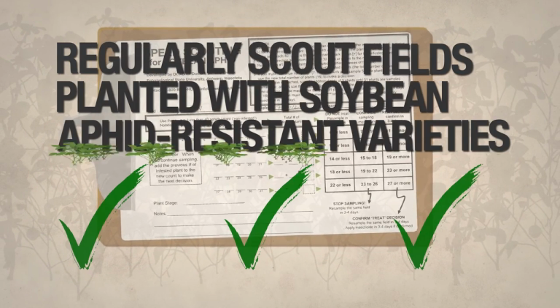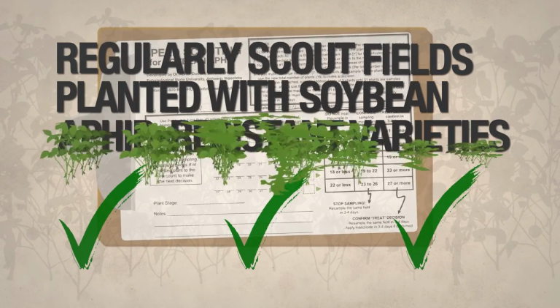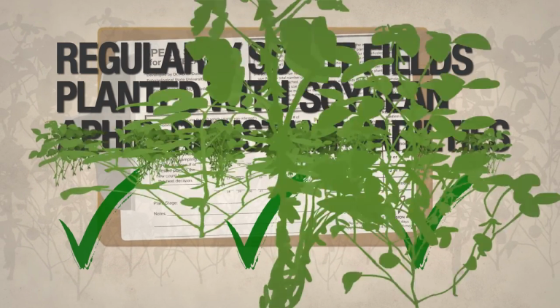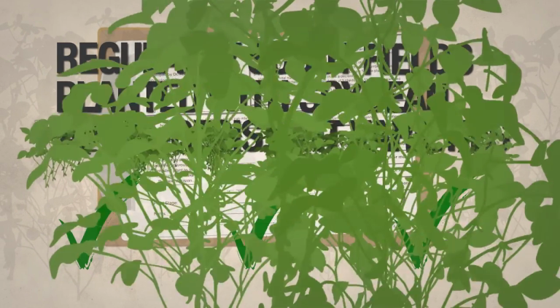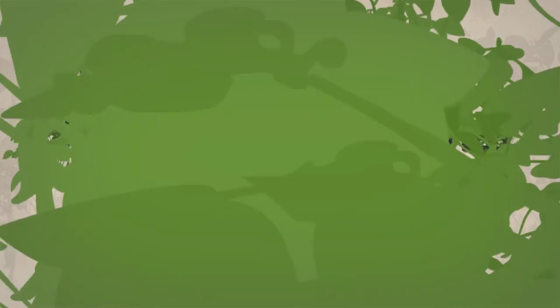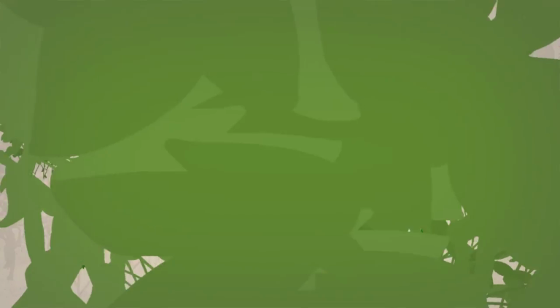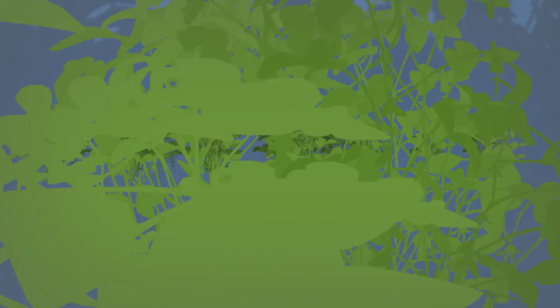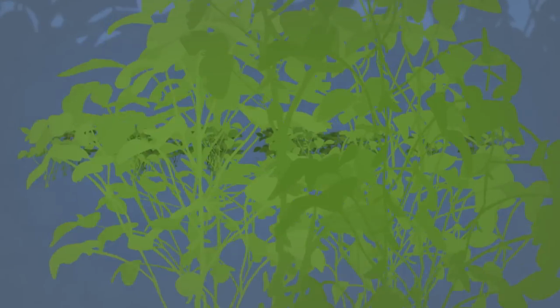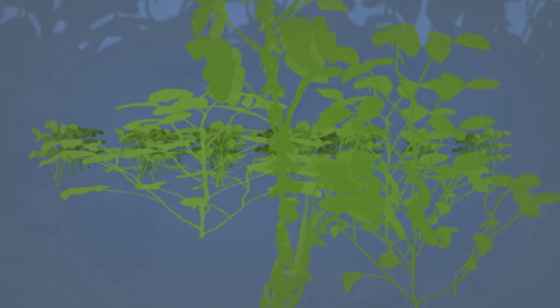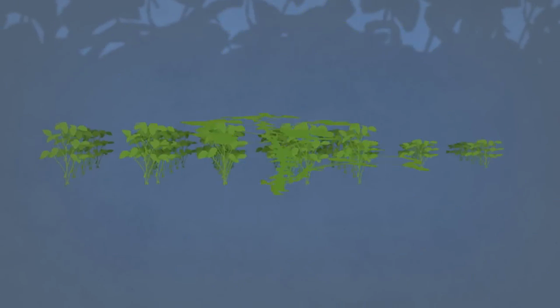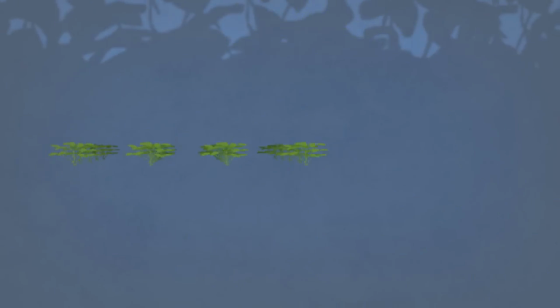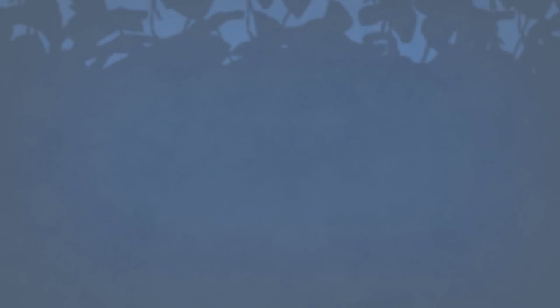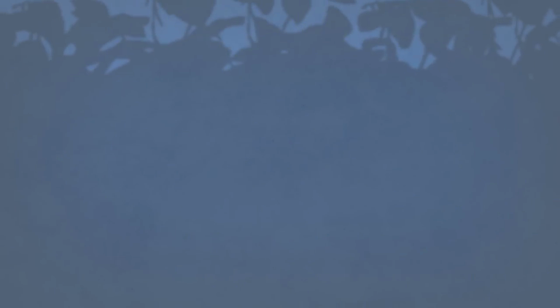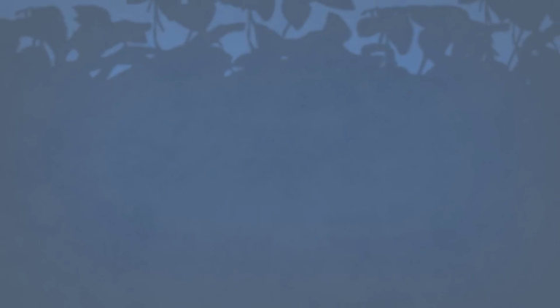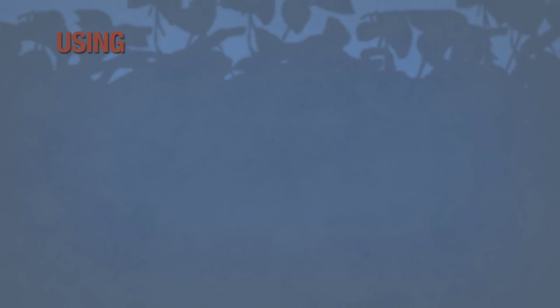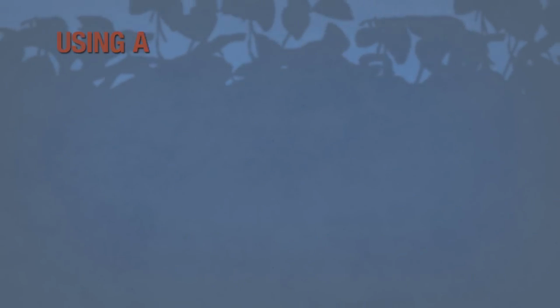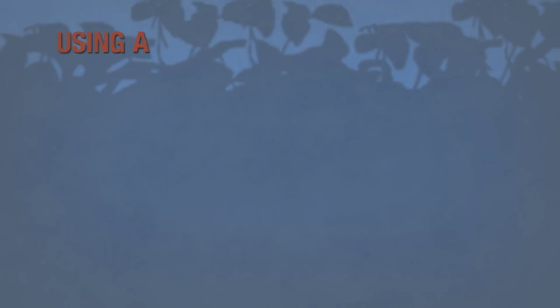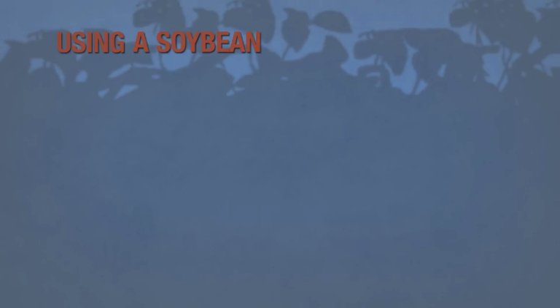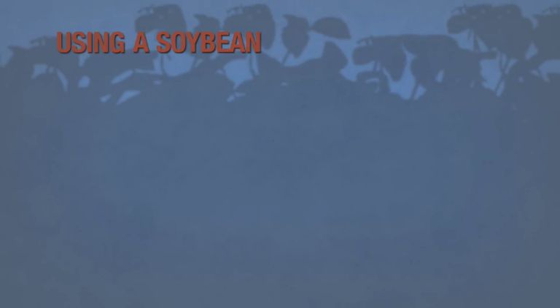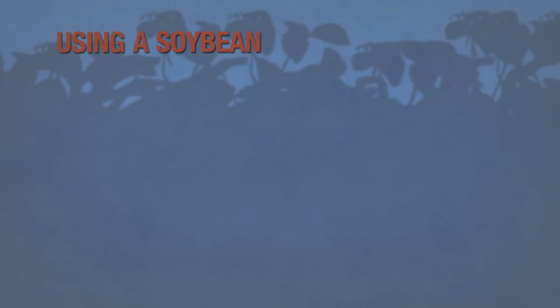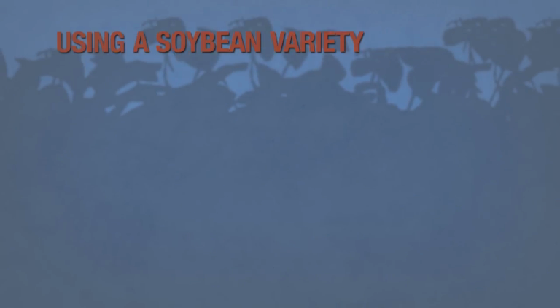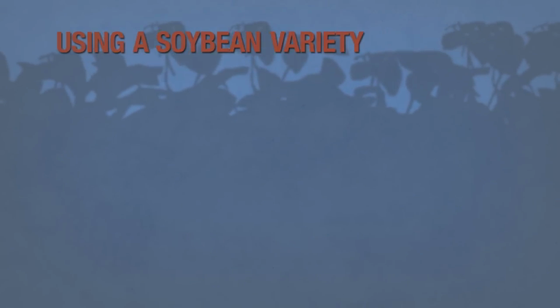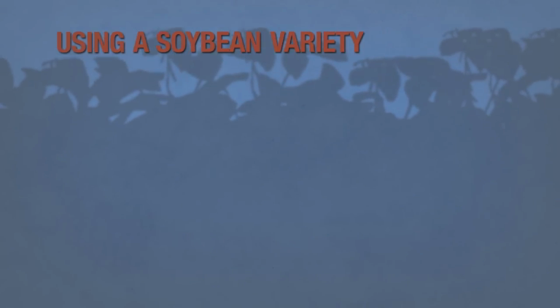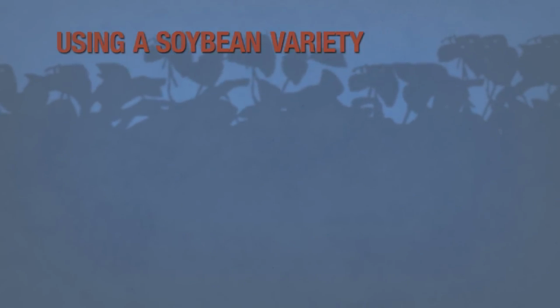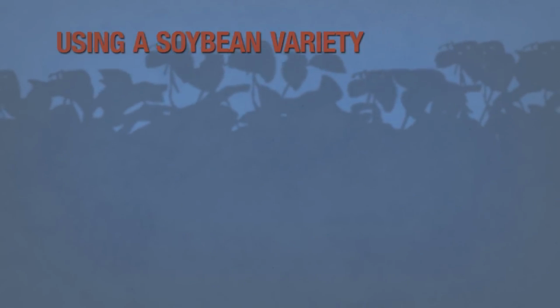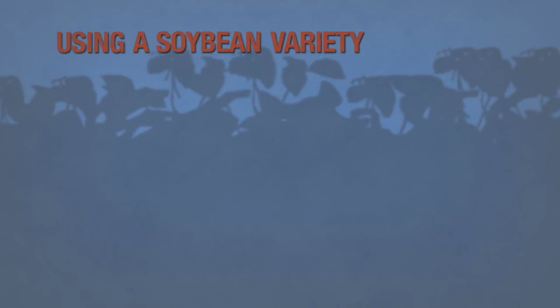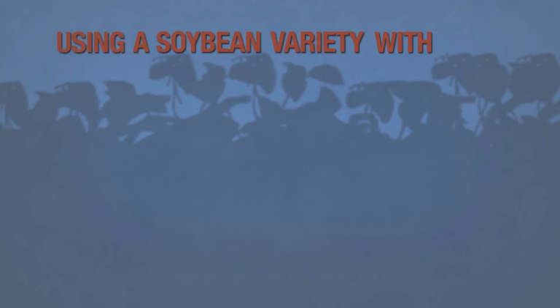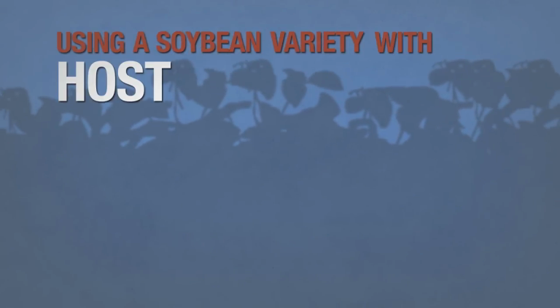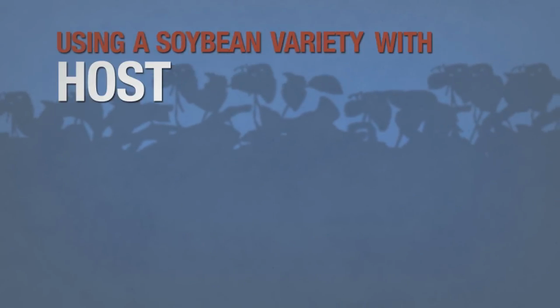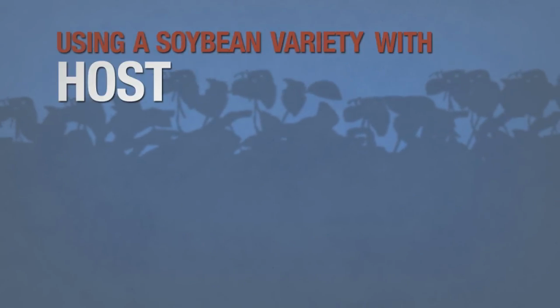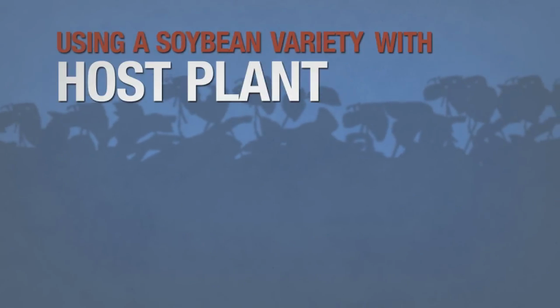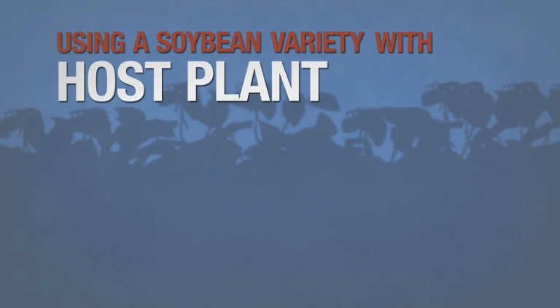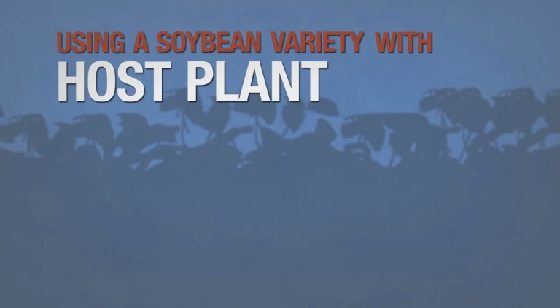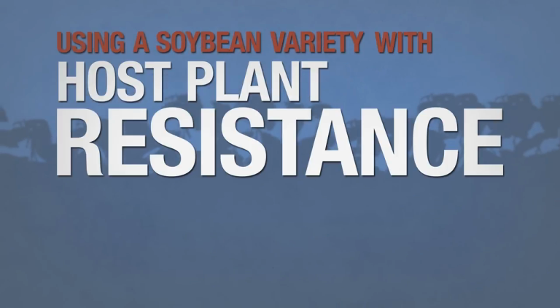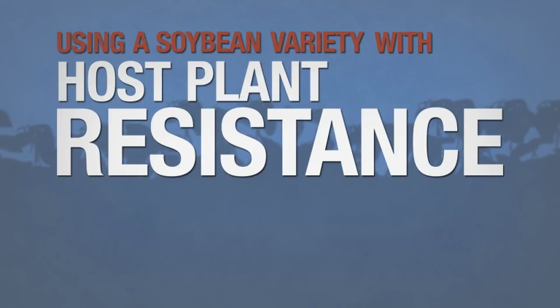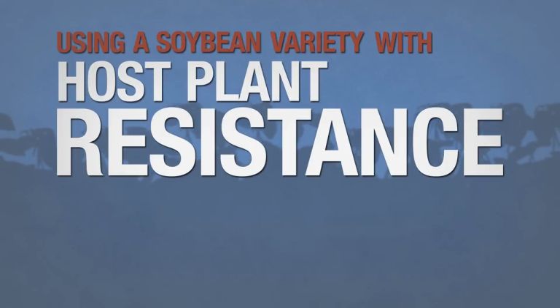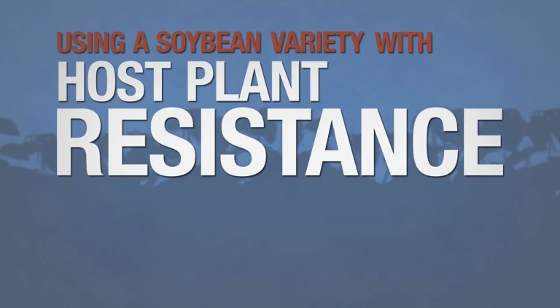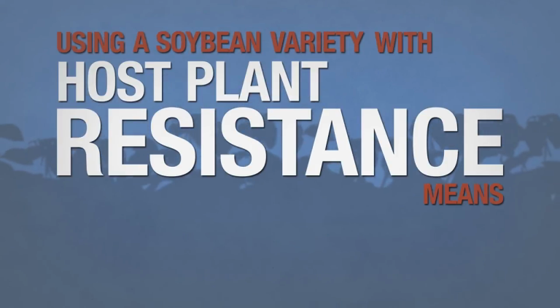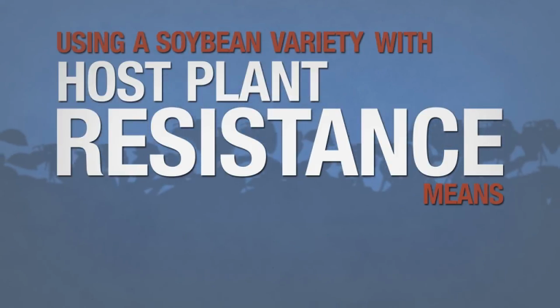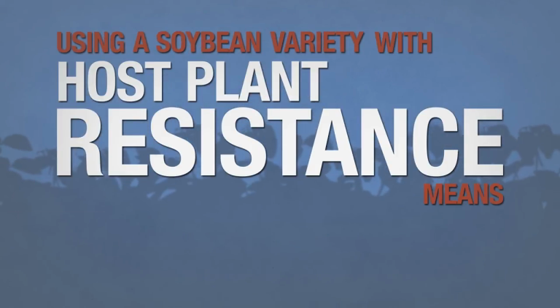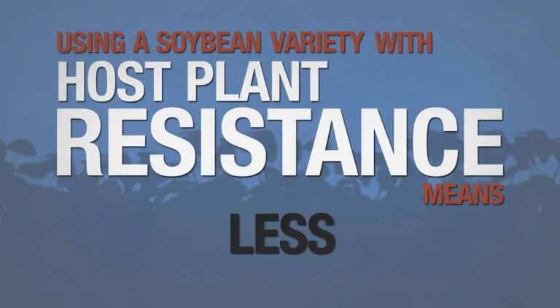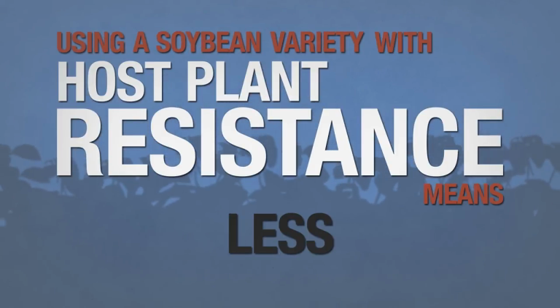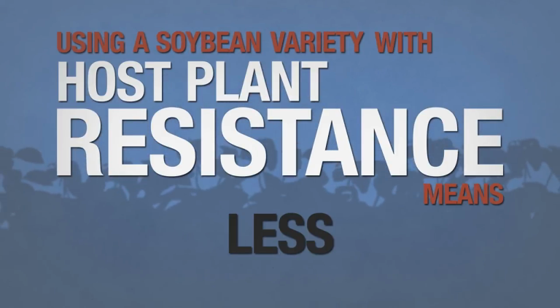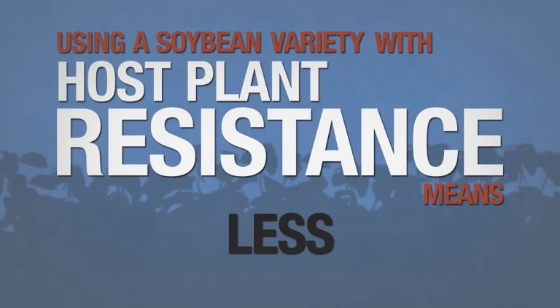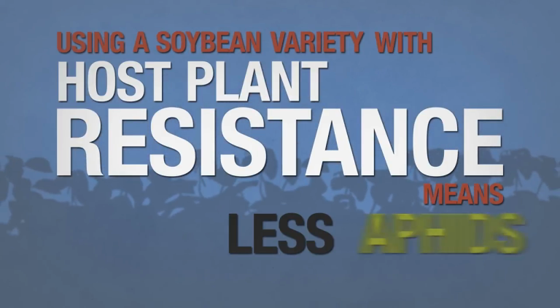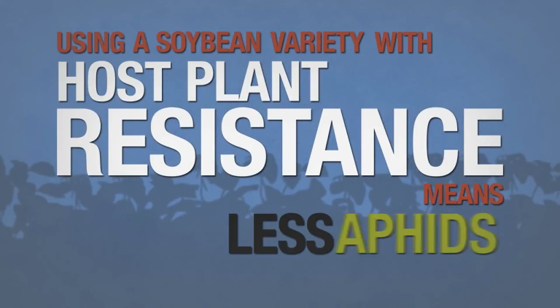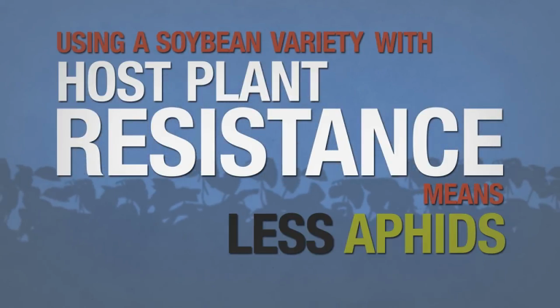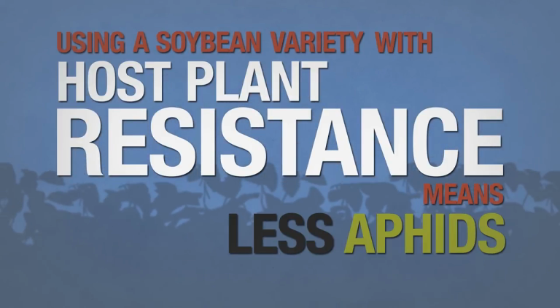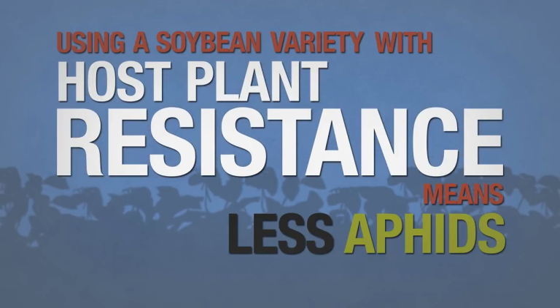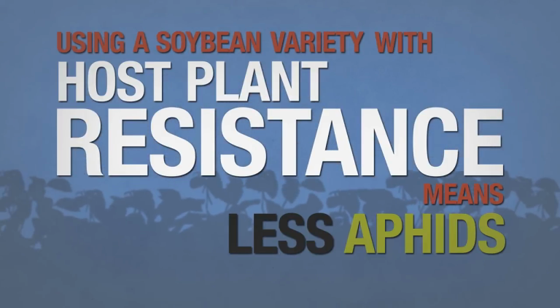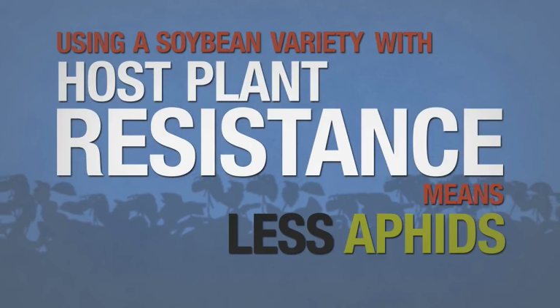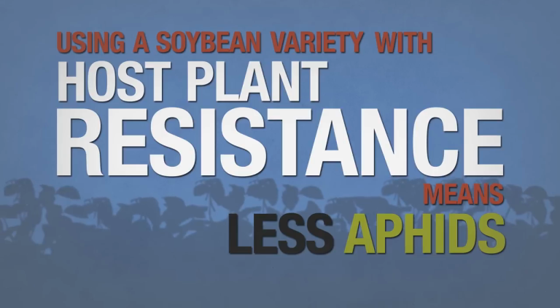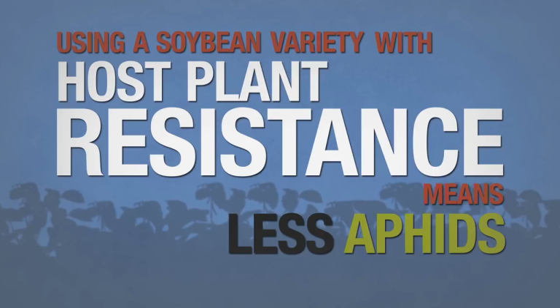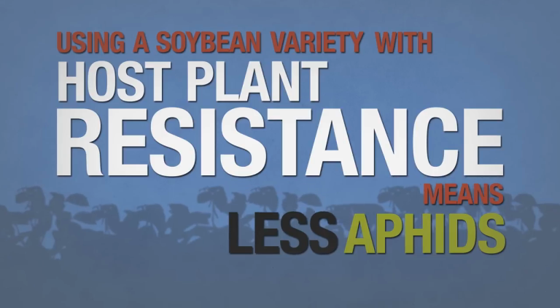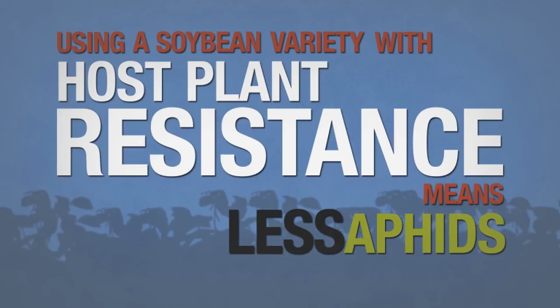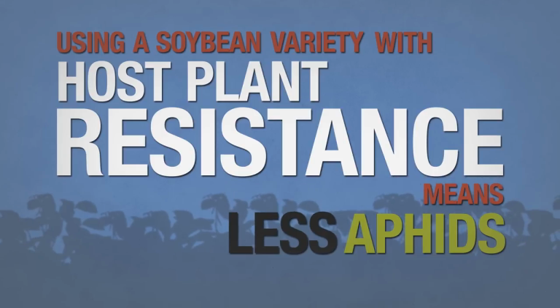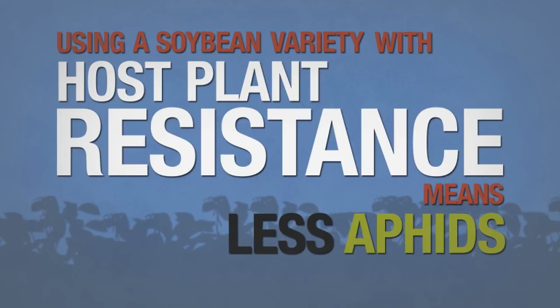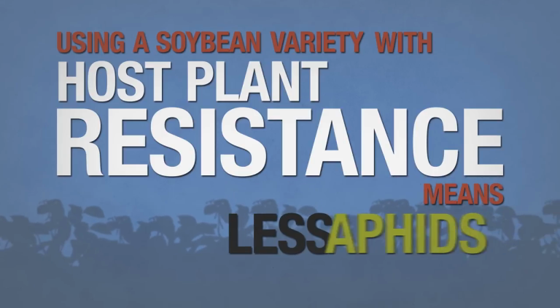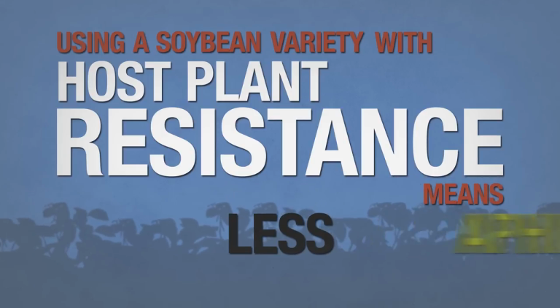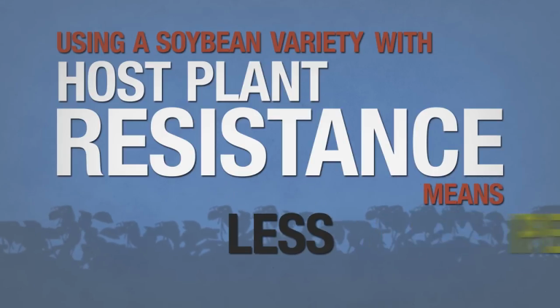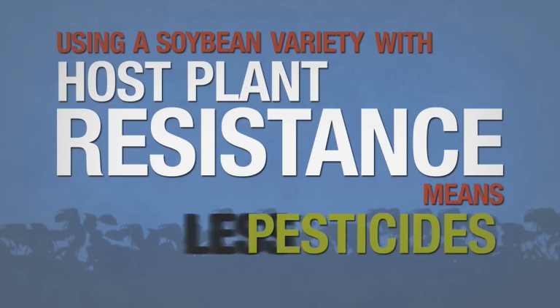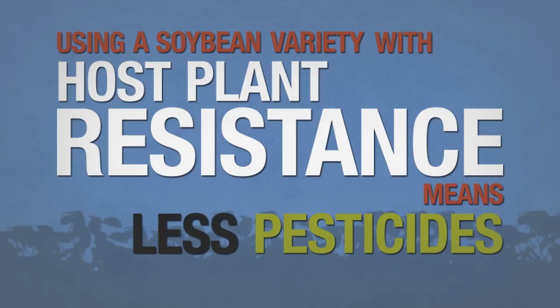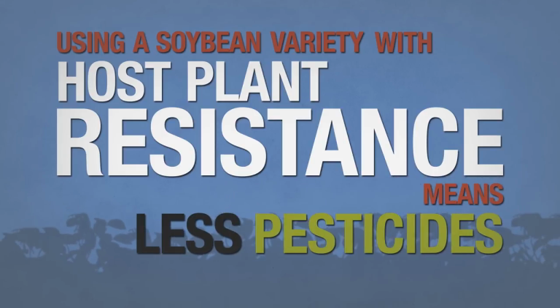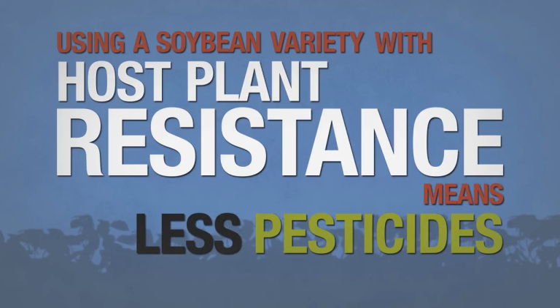But simply put, using a soybean variety with host-plant resistance means fewer aphids on your plants, less need for pesticides, and ultimately yield protection.